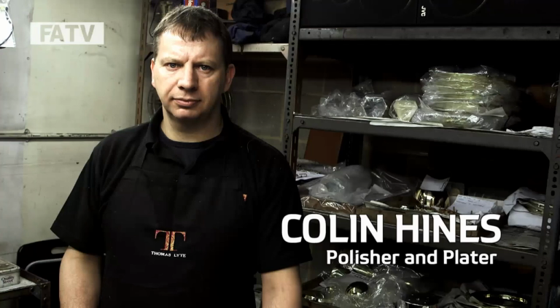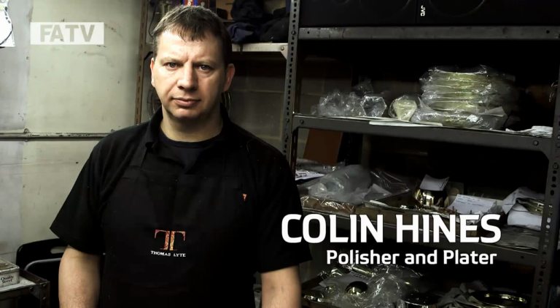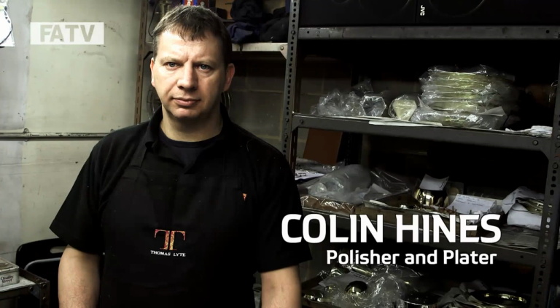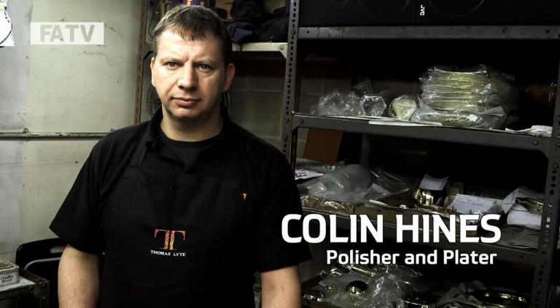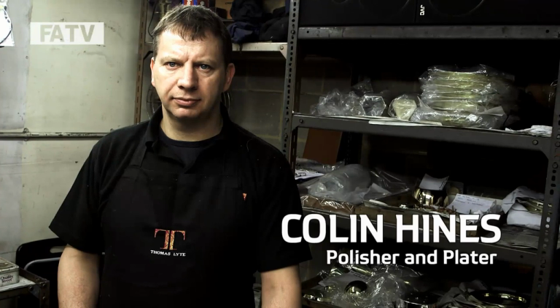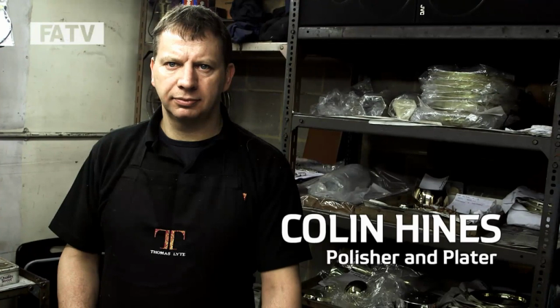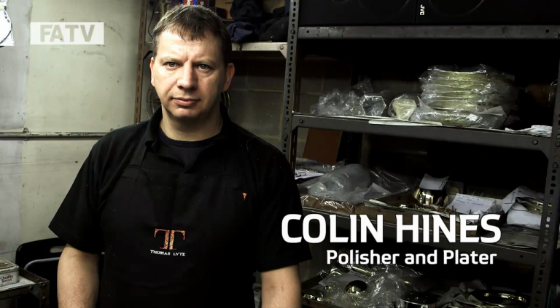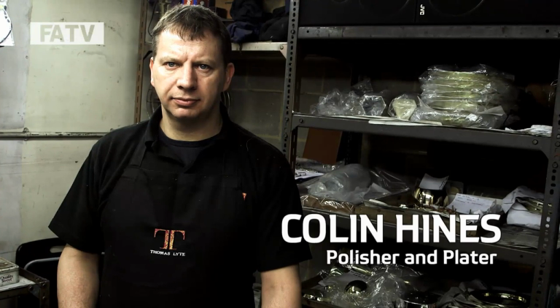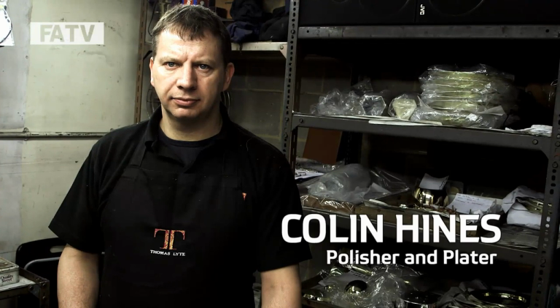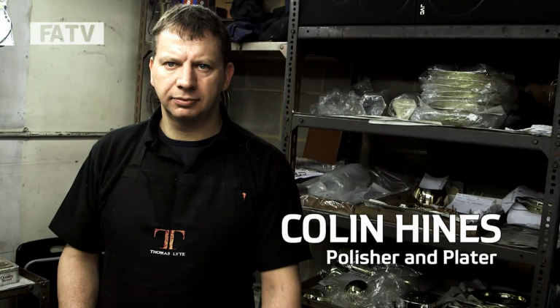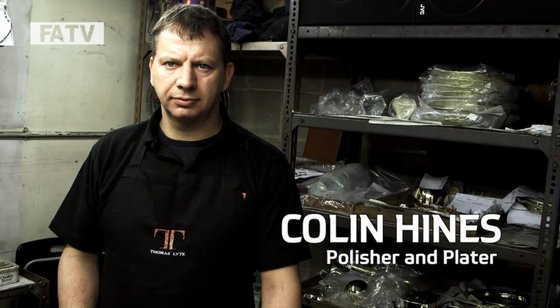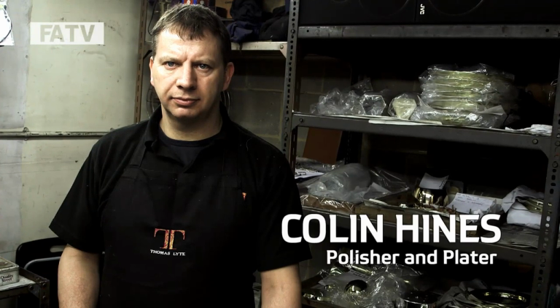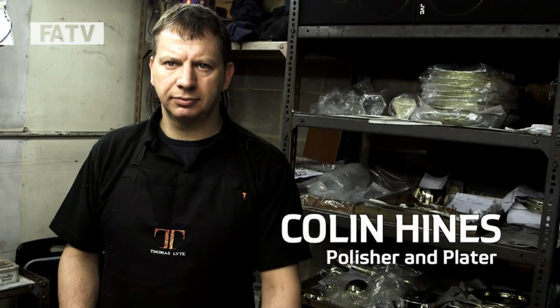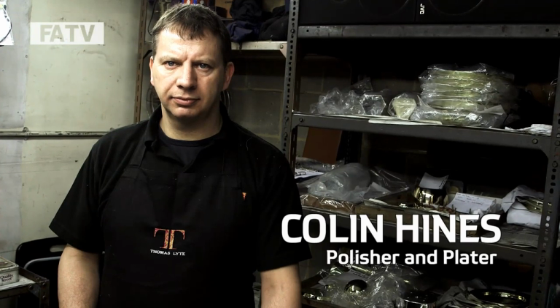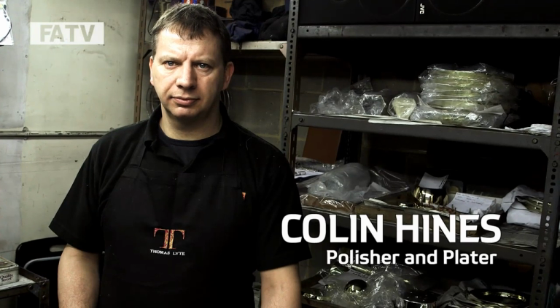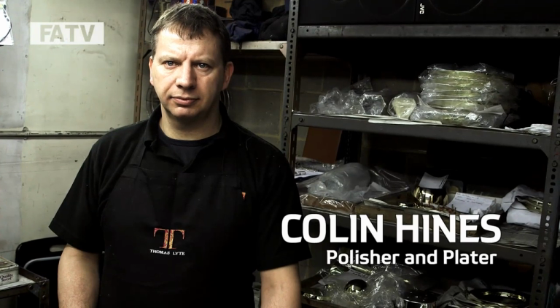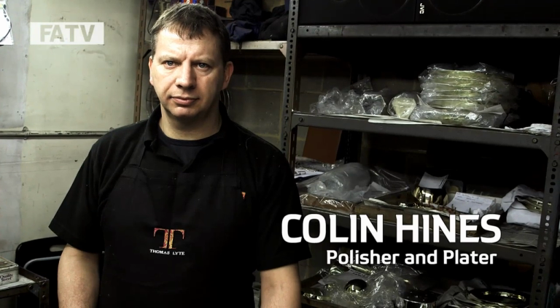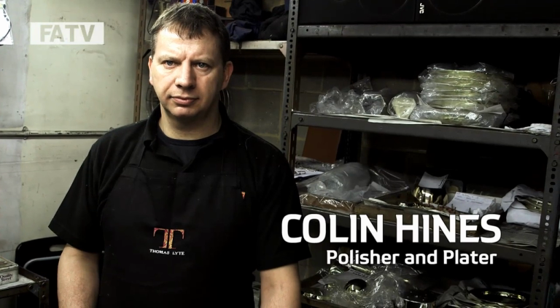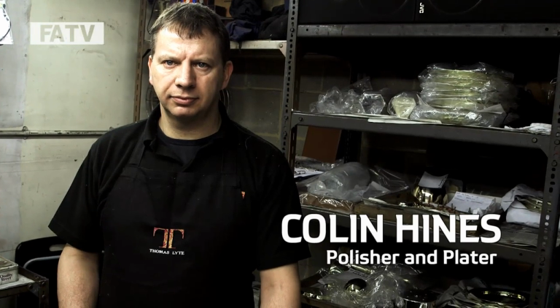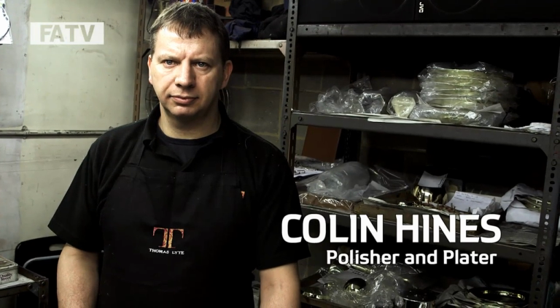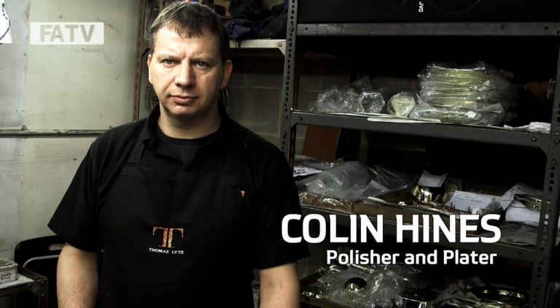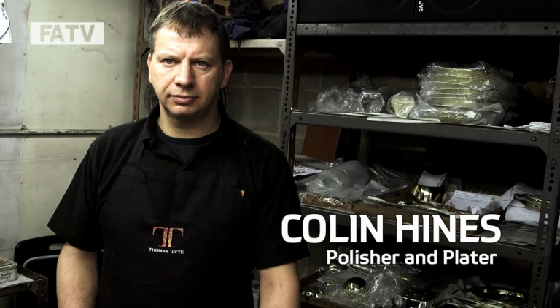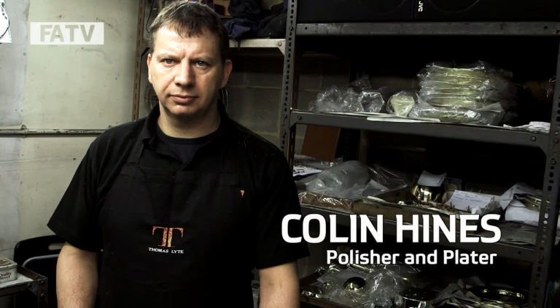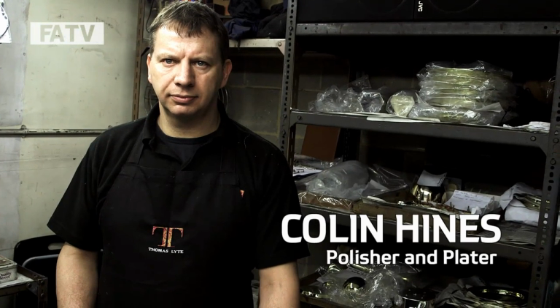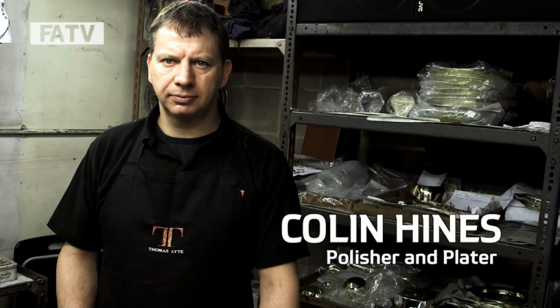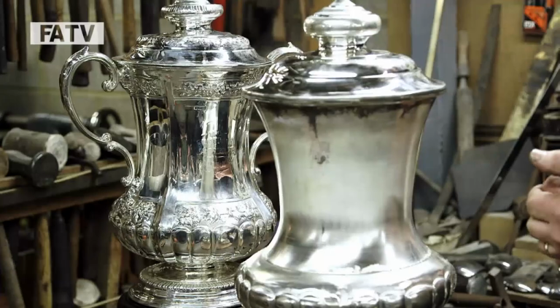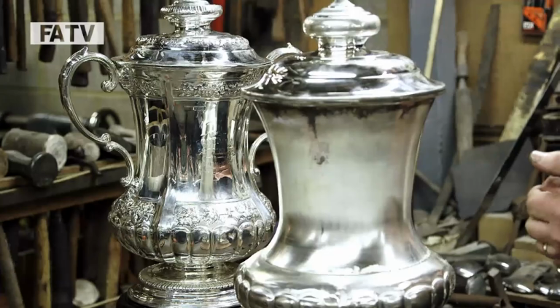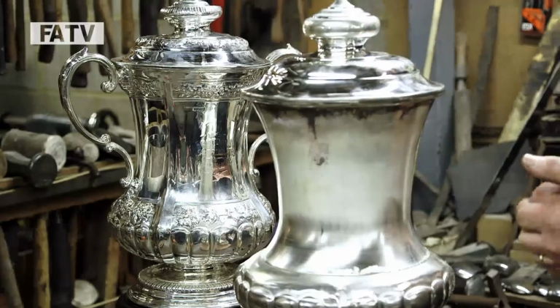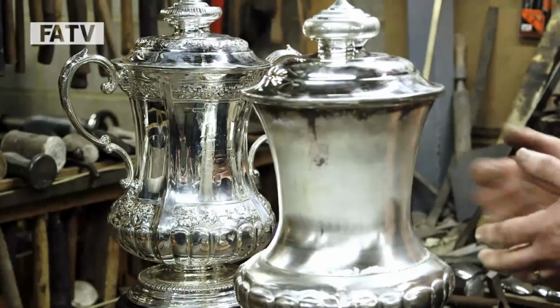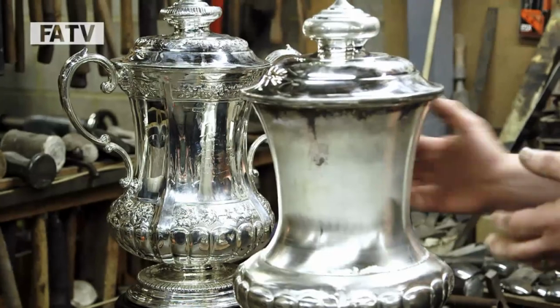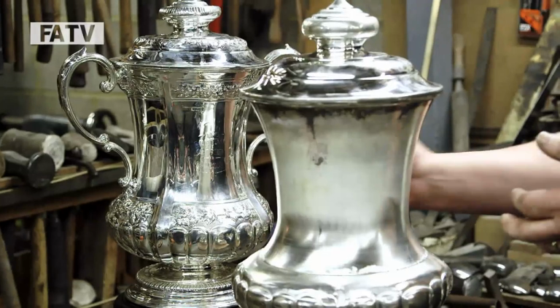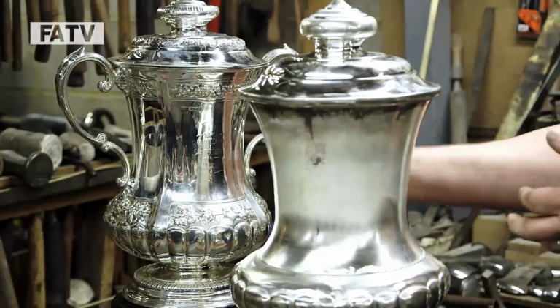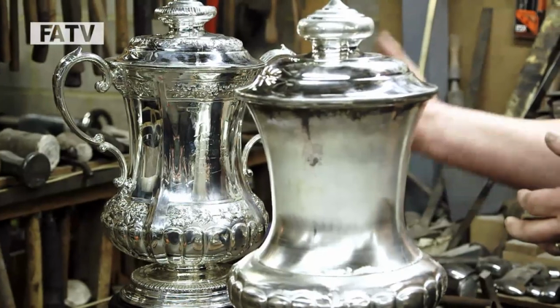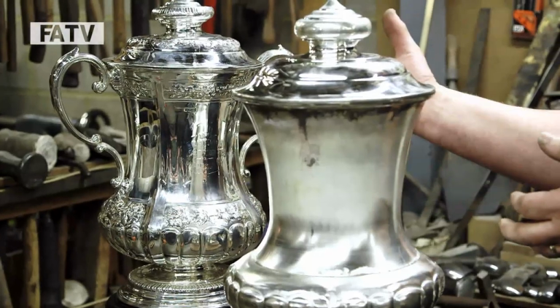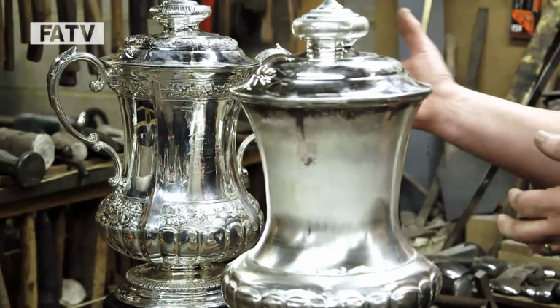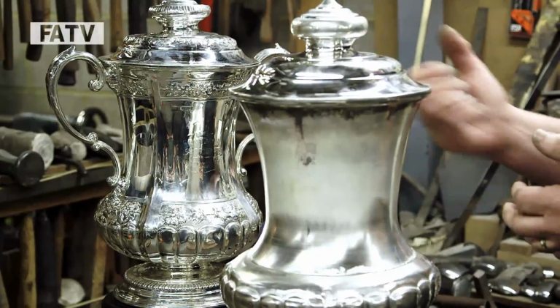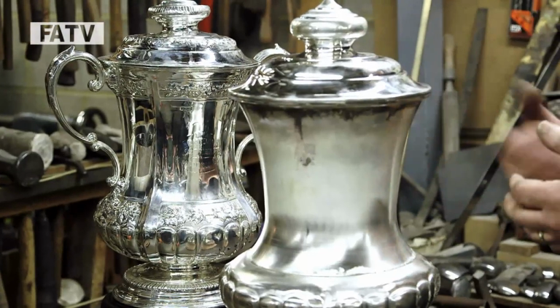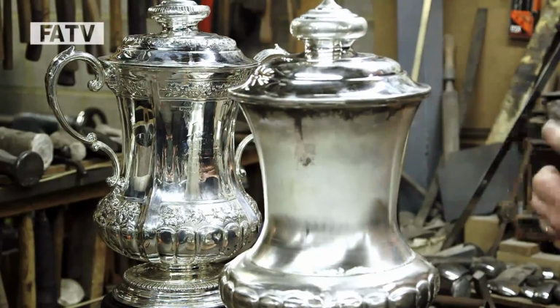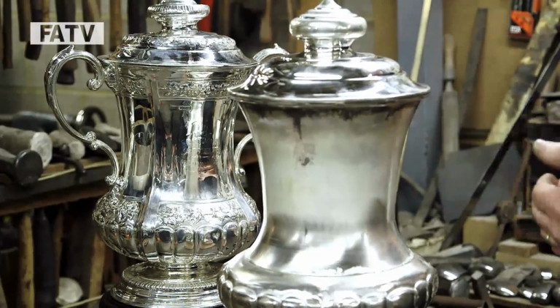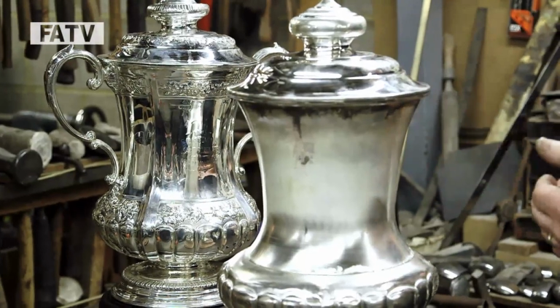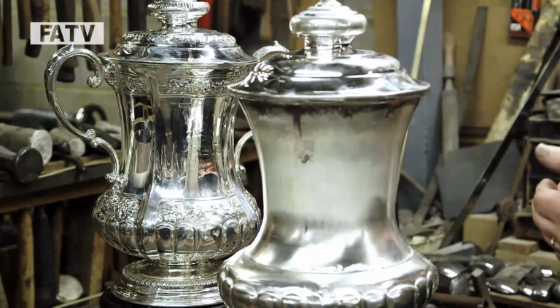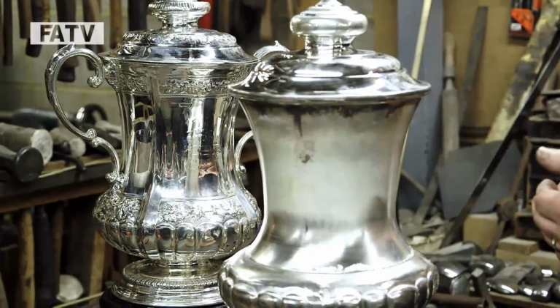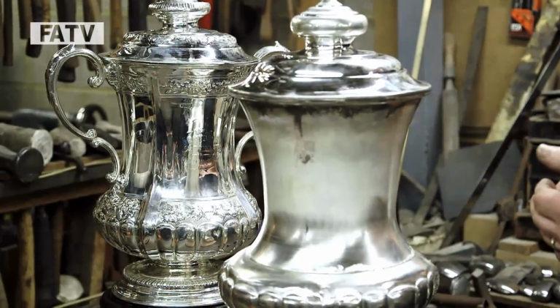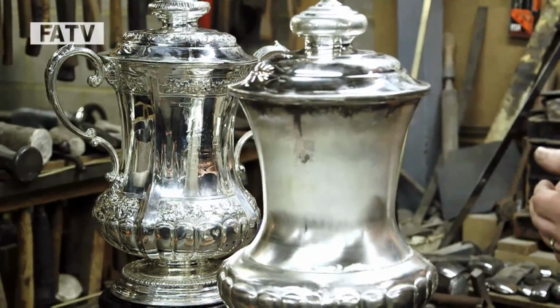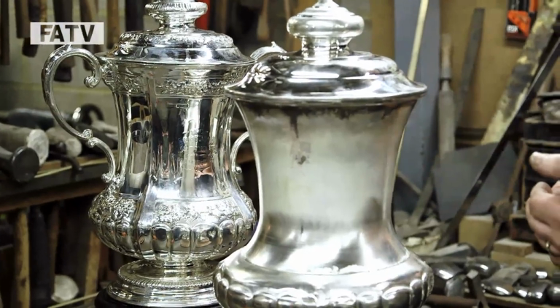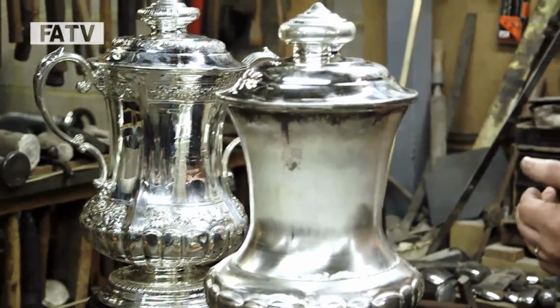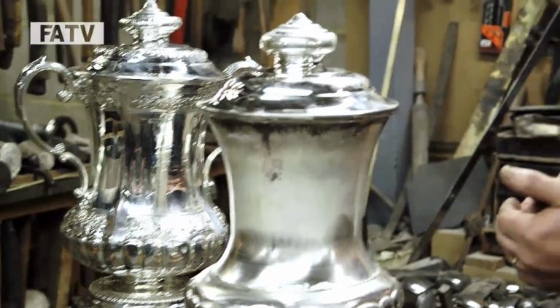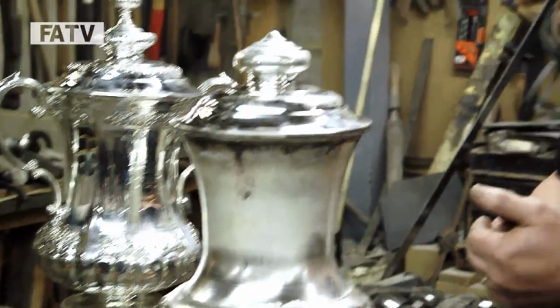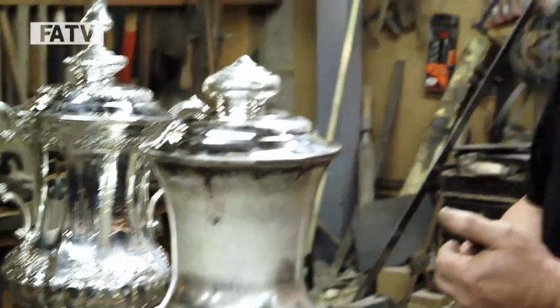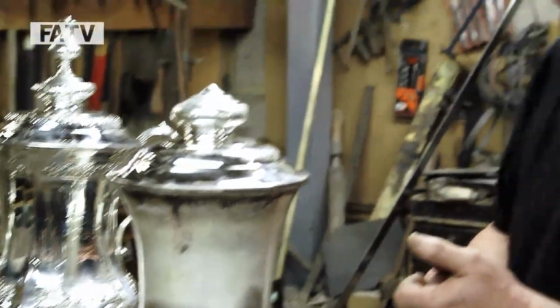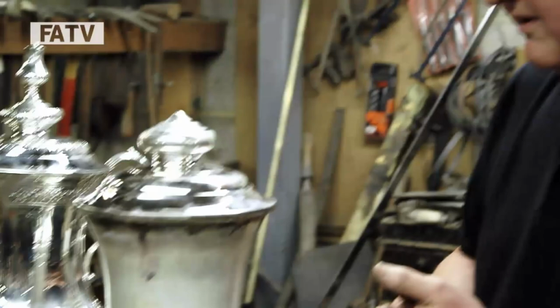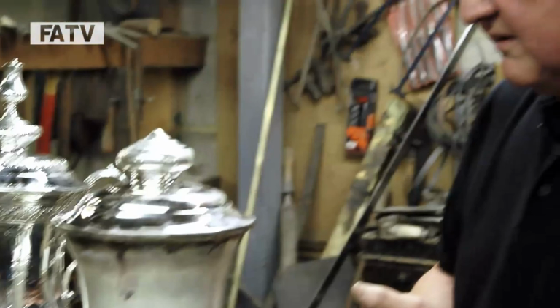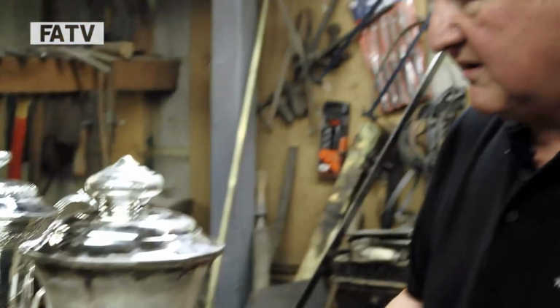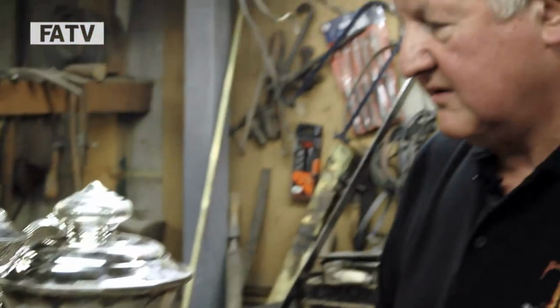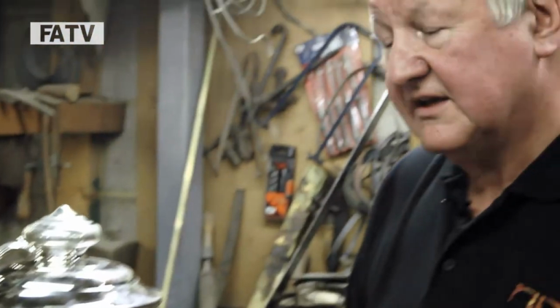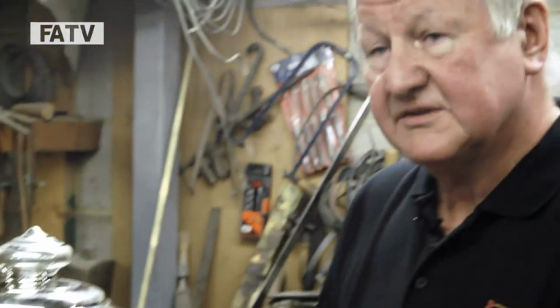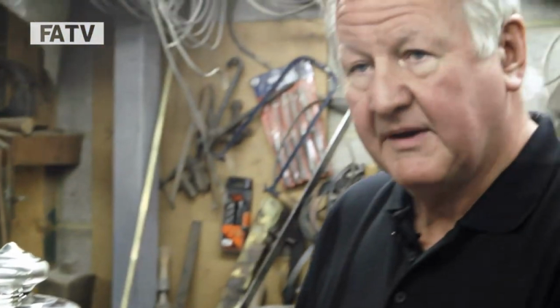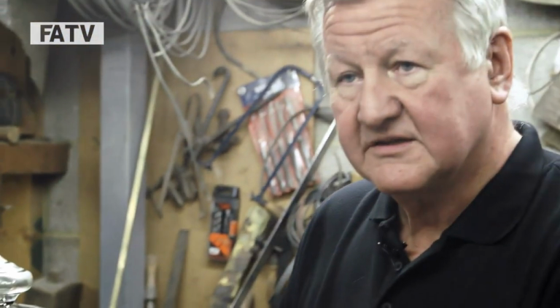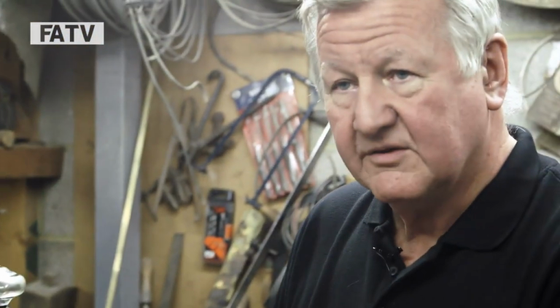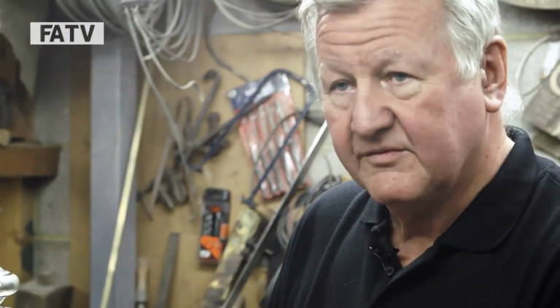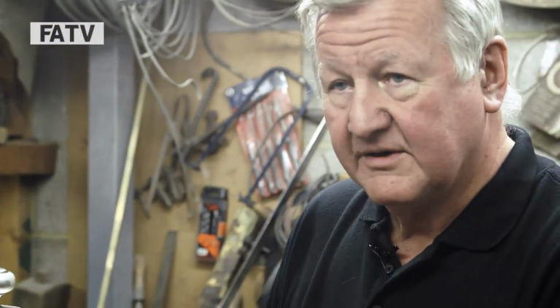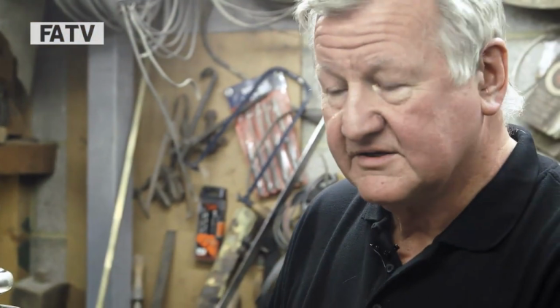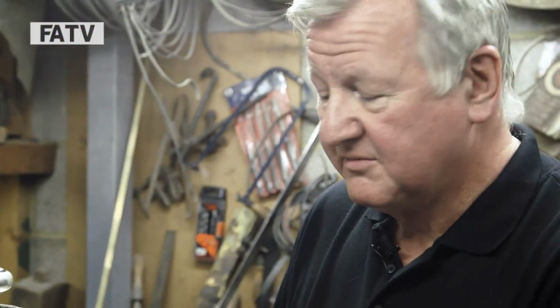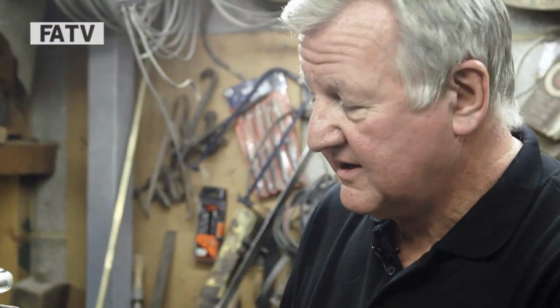And Colin — our polisher, Colin Hines — he will be doing the polishing, bringing it up to this beautiful shine that we expect silverware to be.